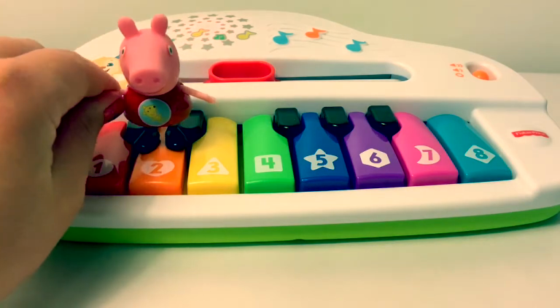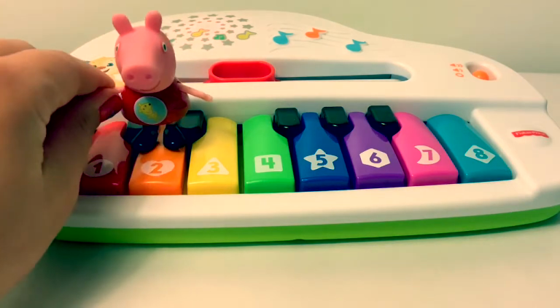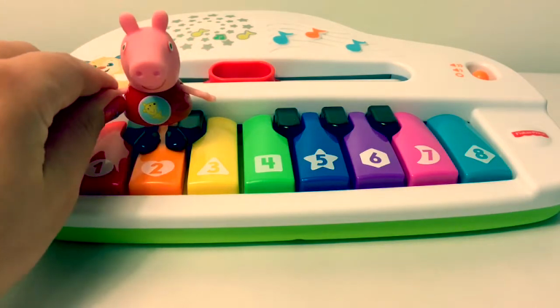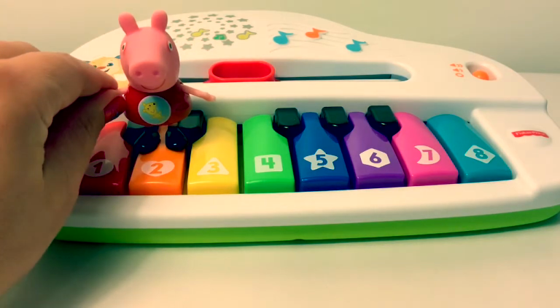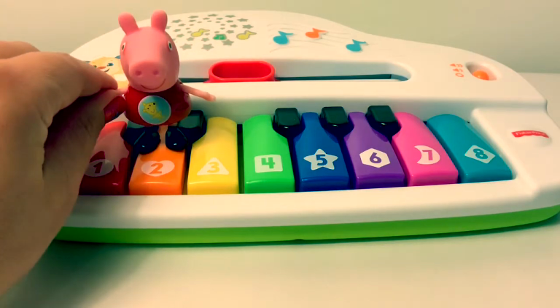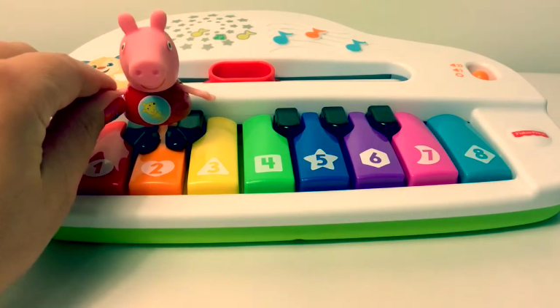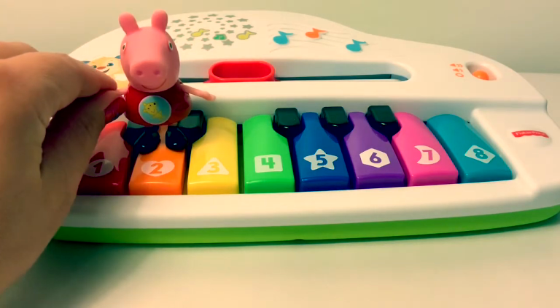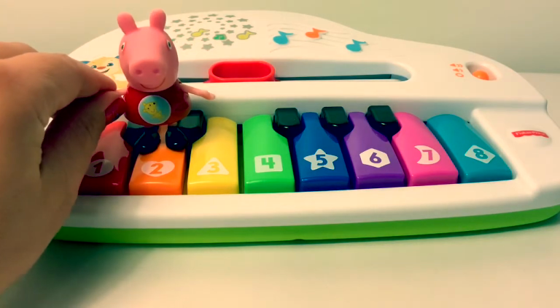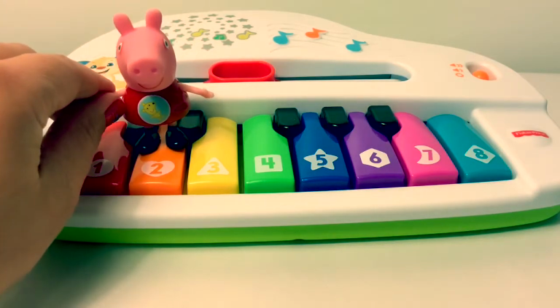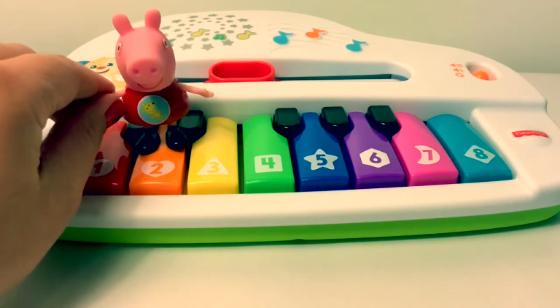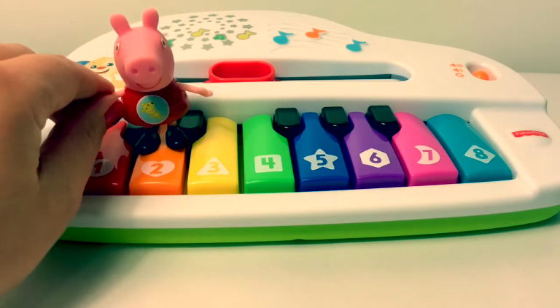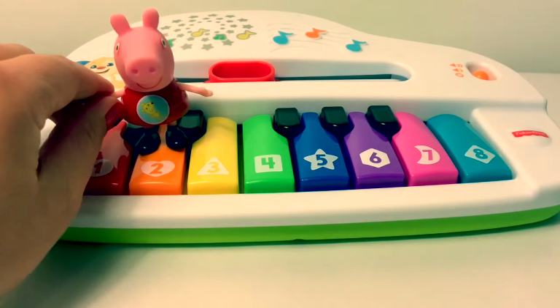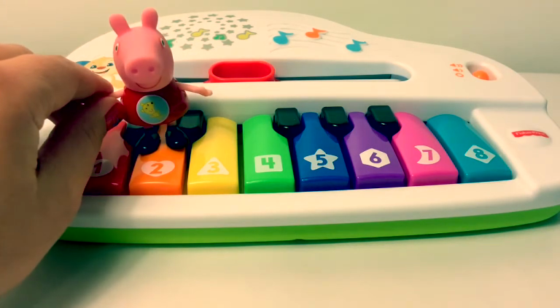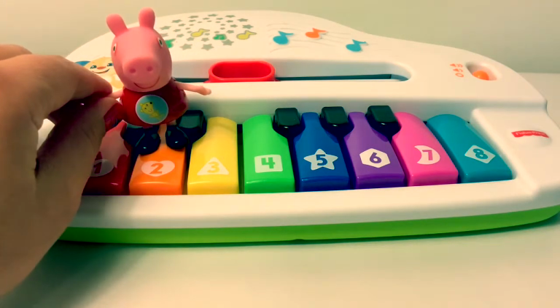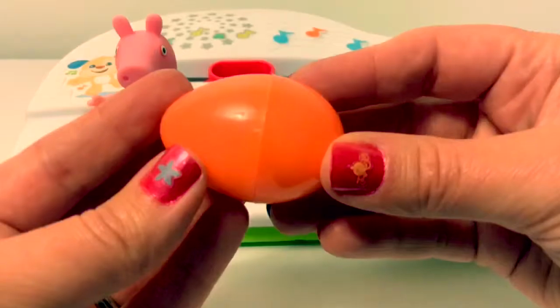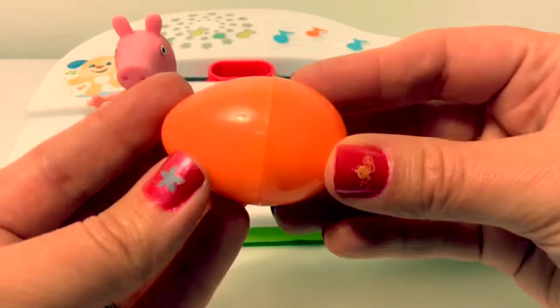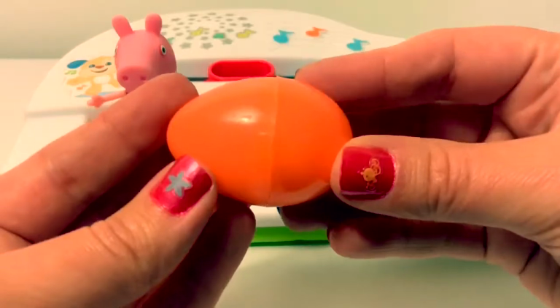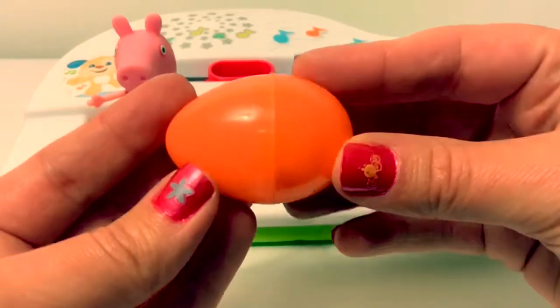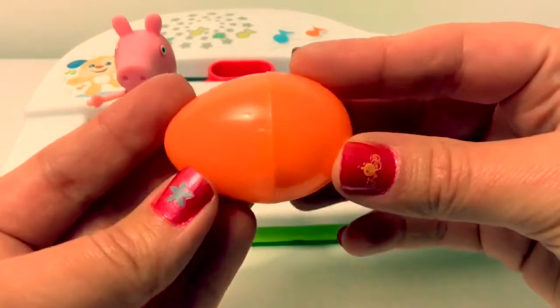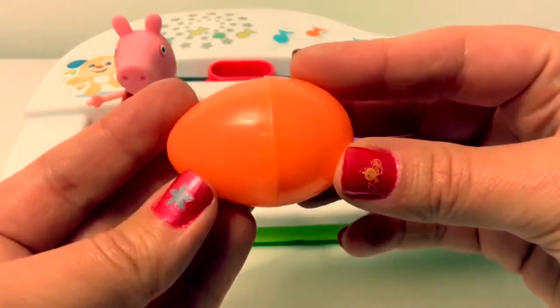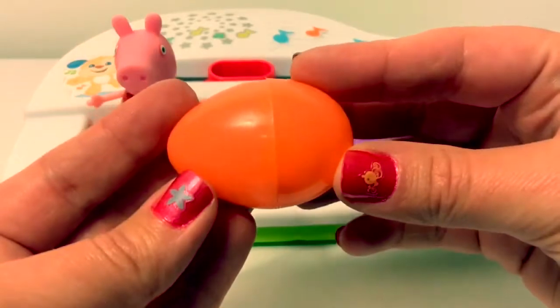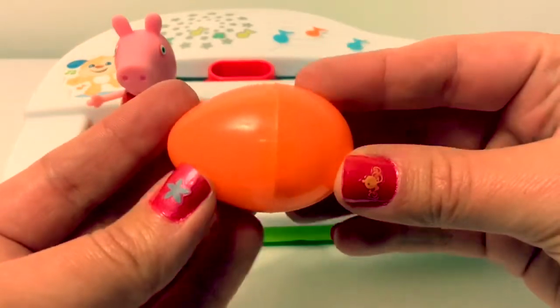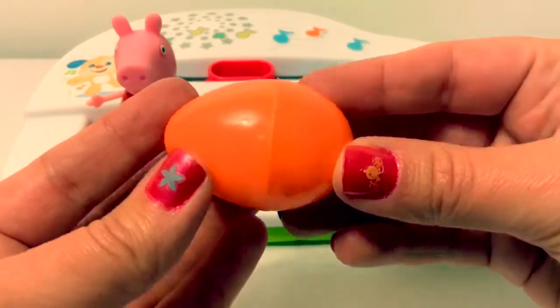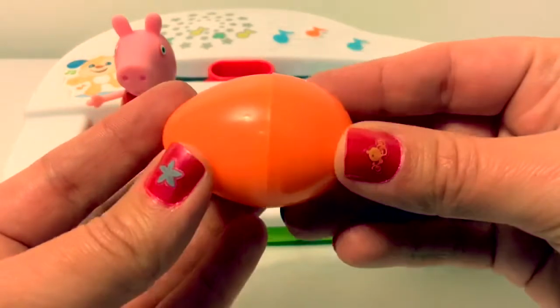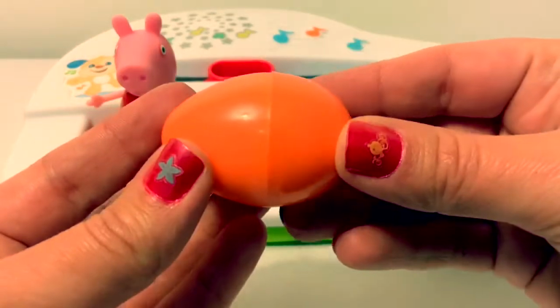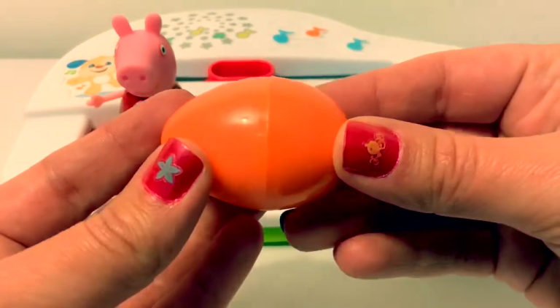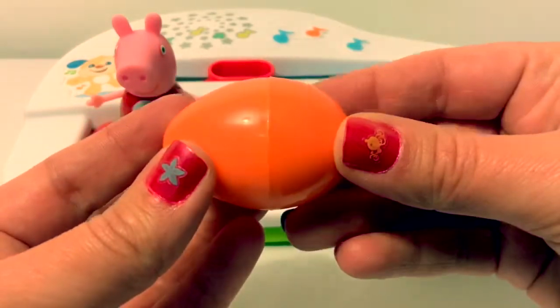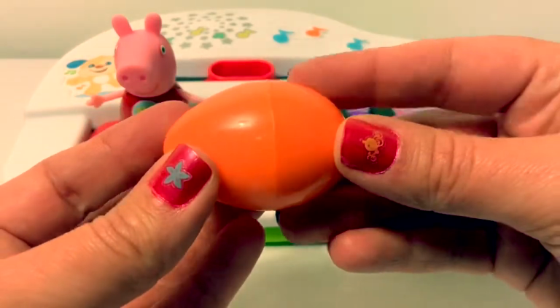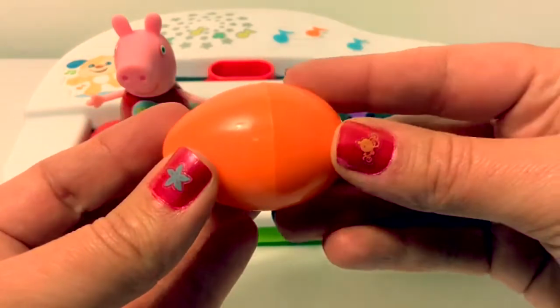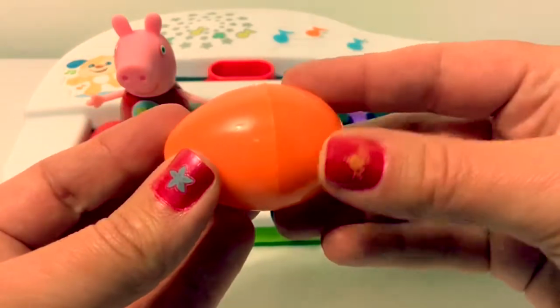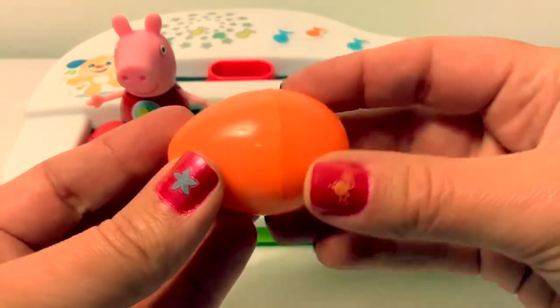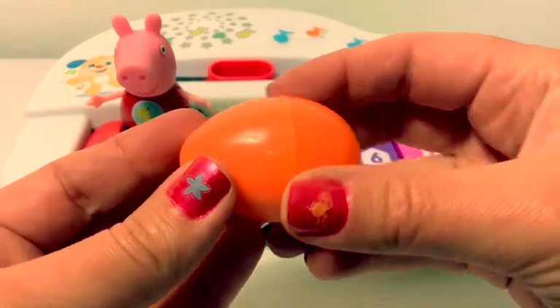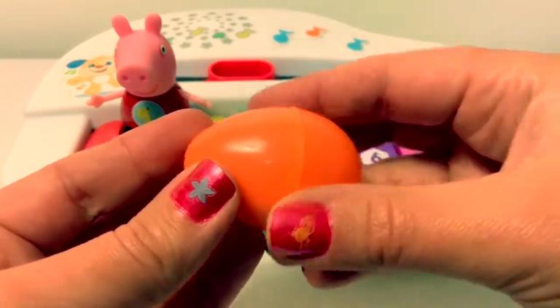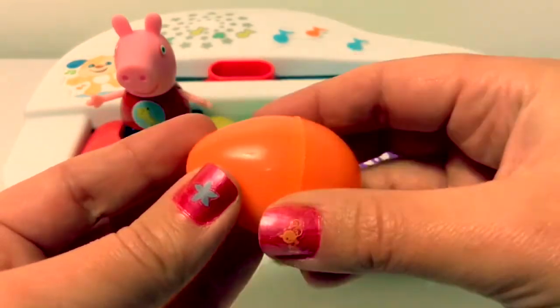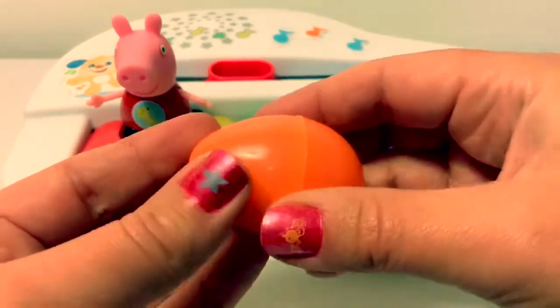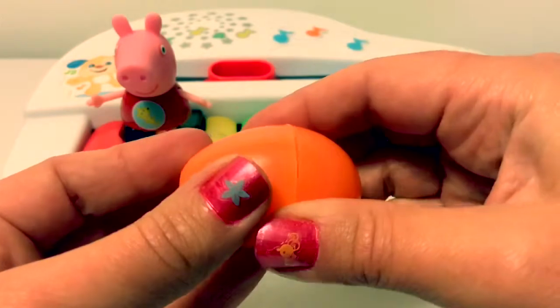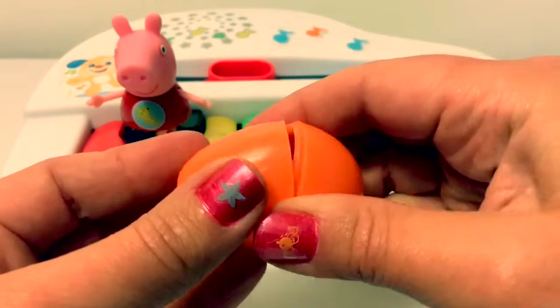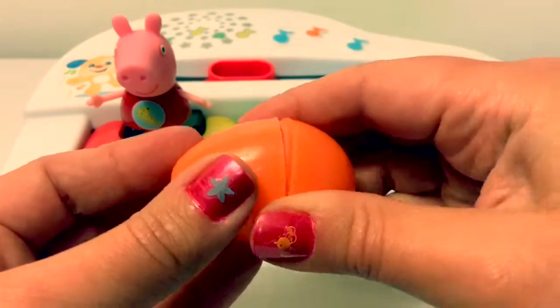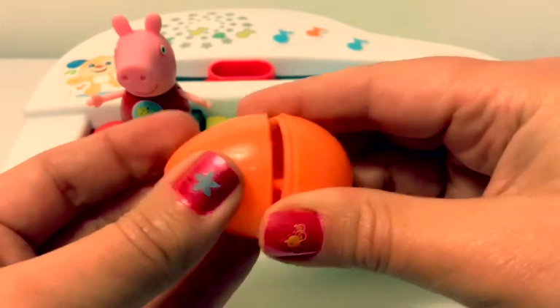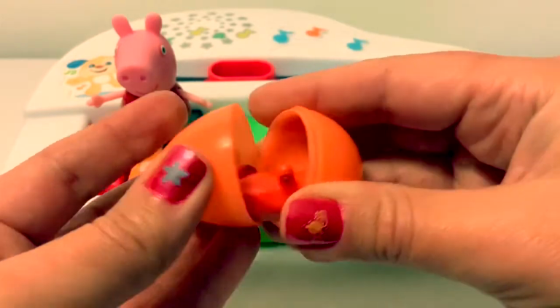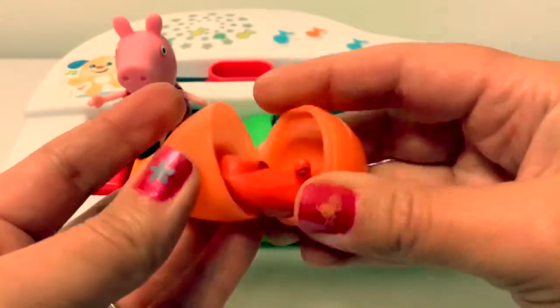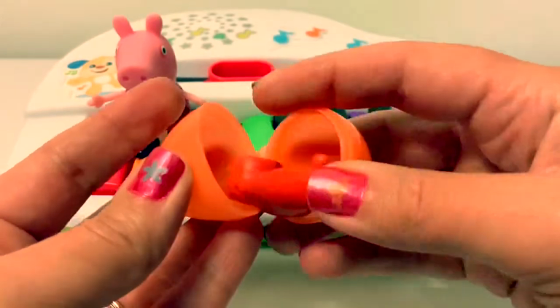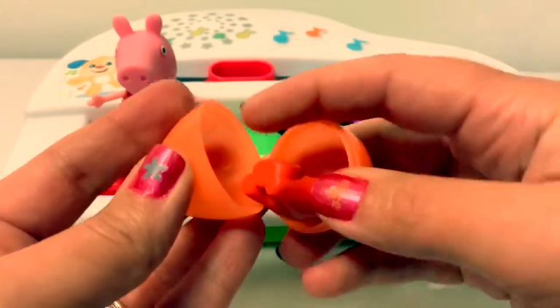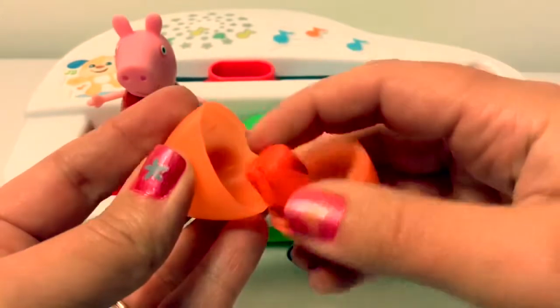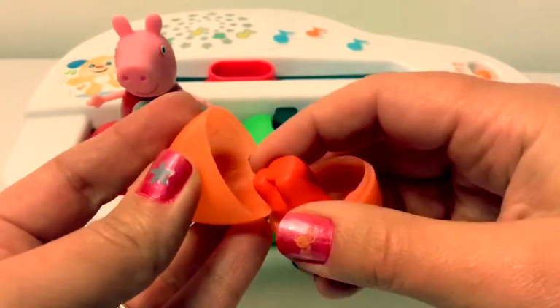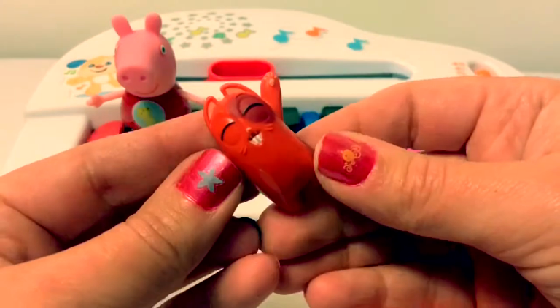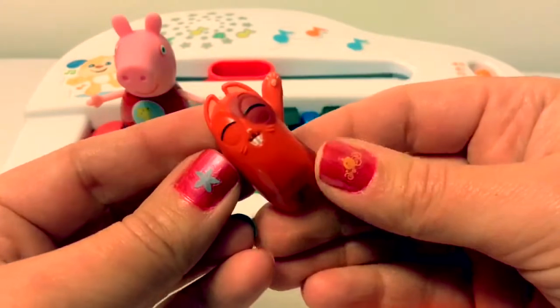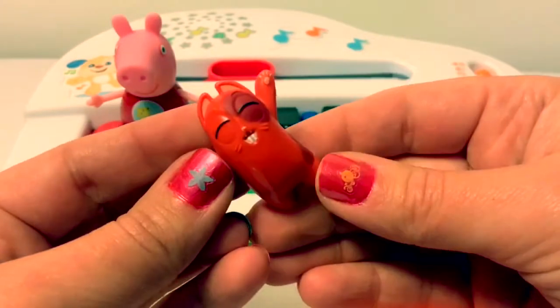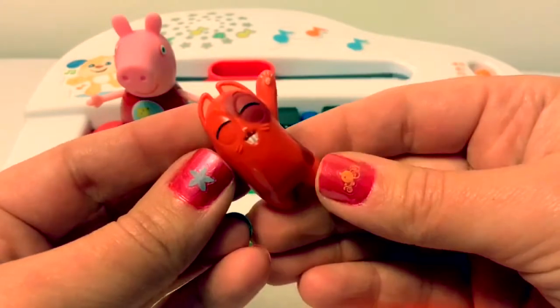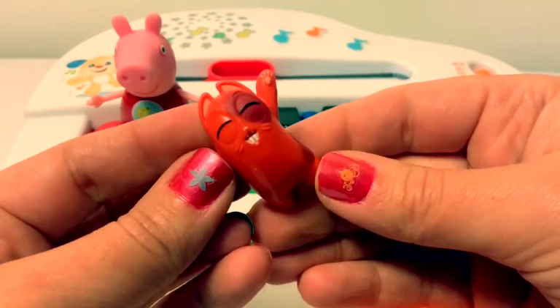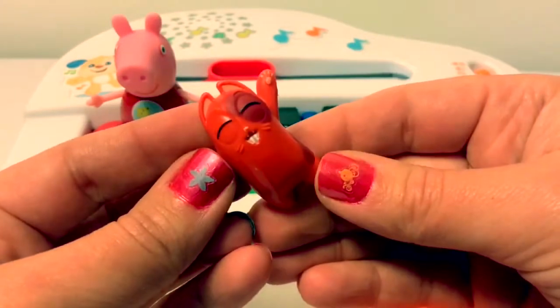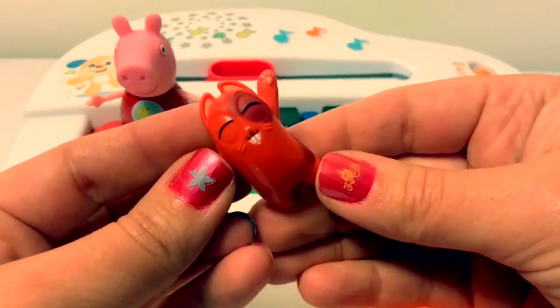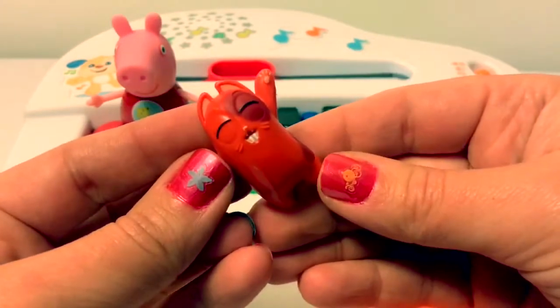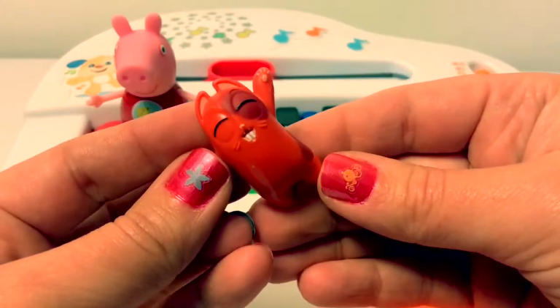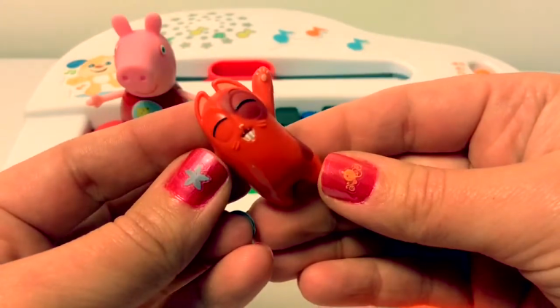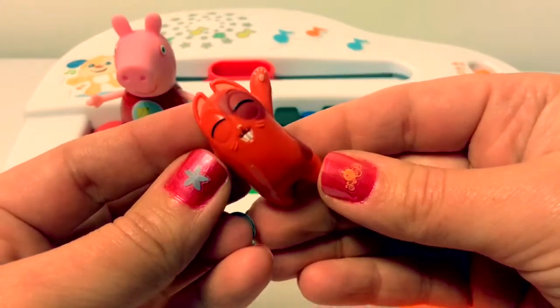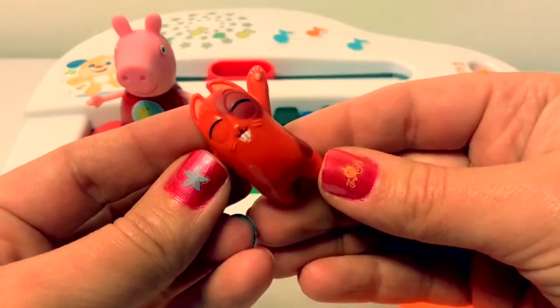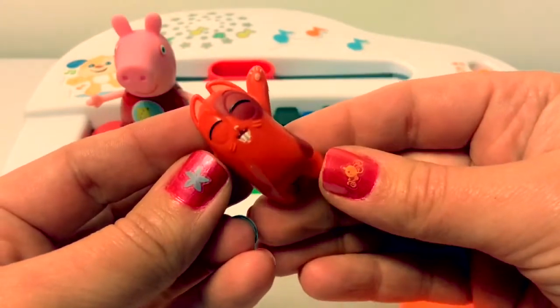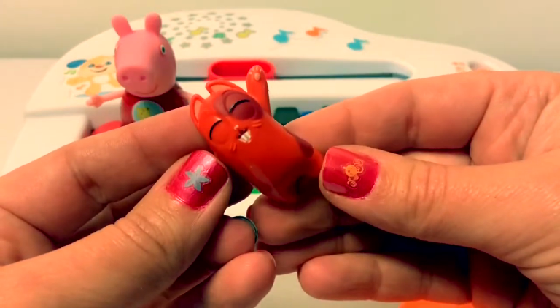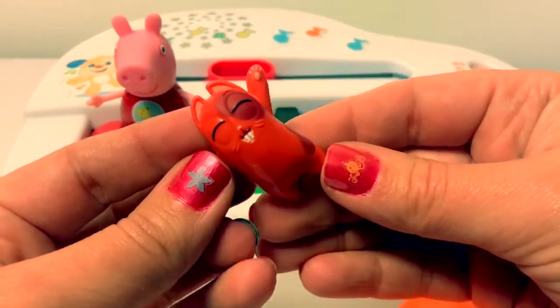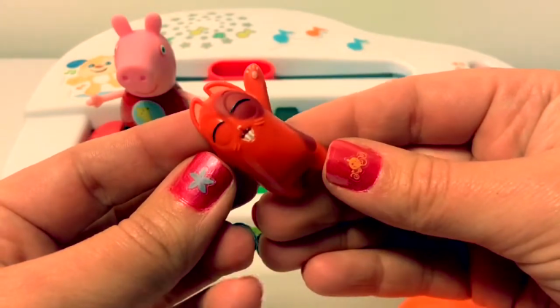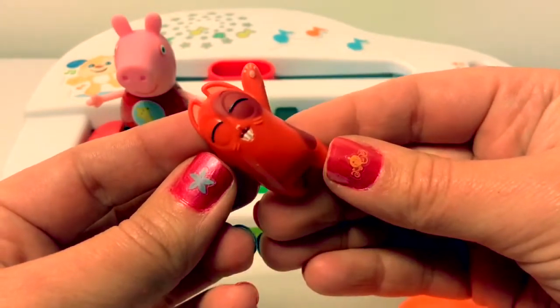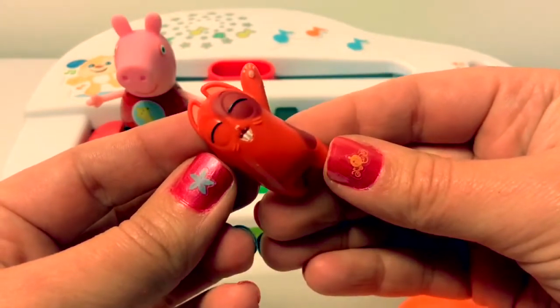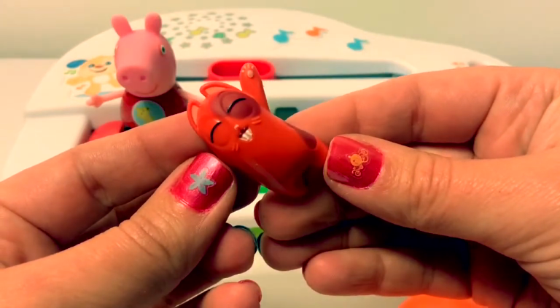Orange. This egg is orange. This kitty cat is orange.